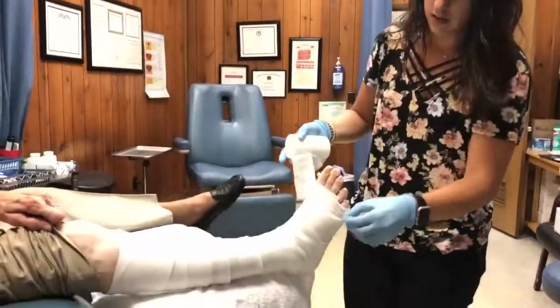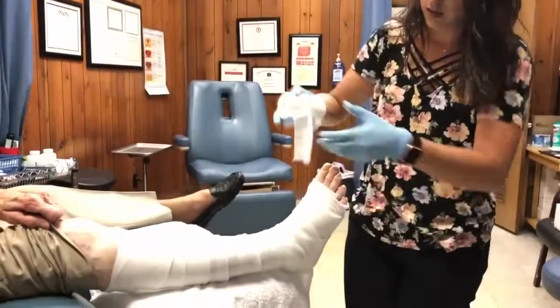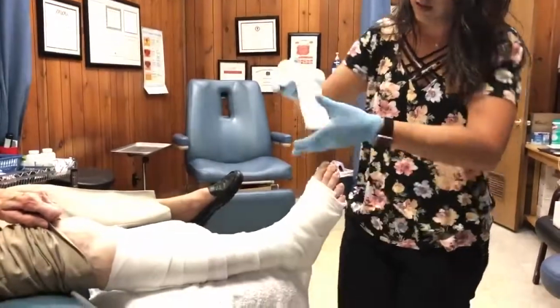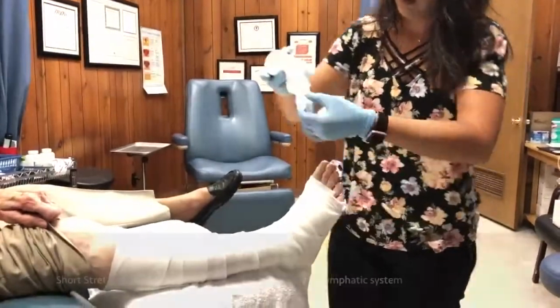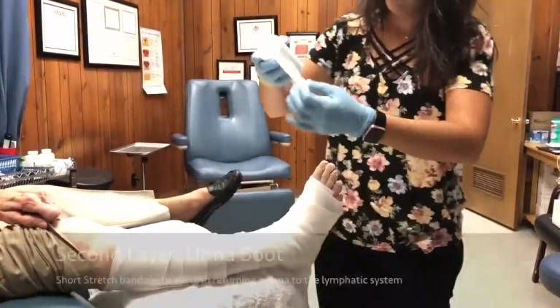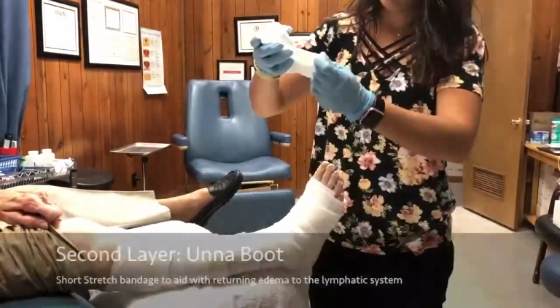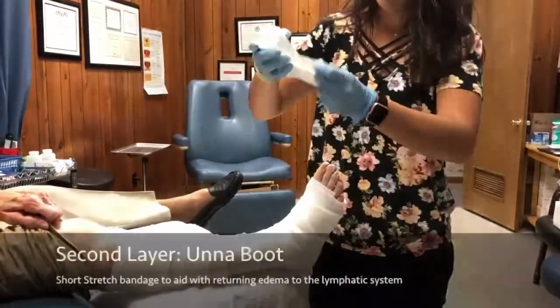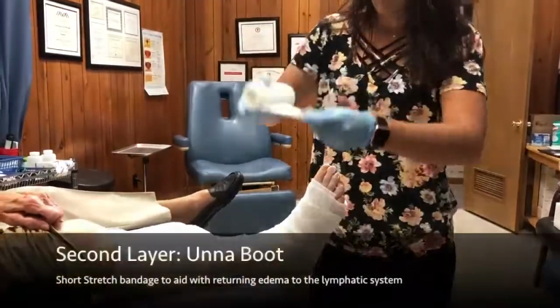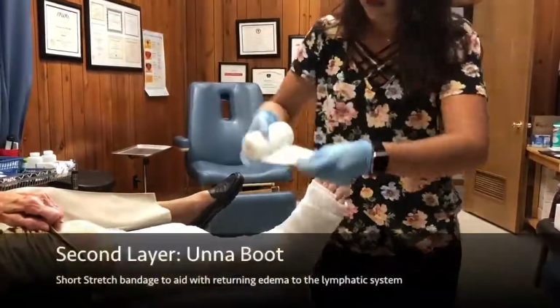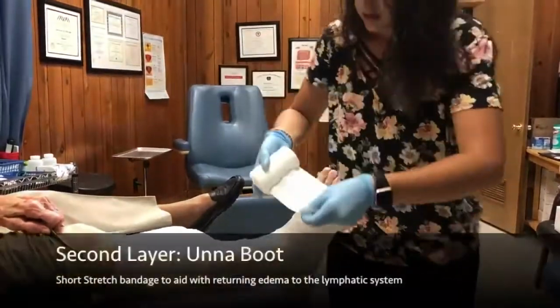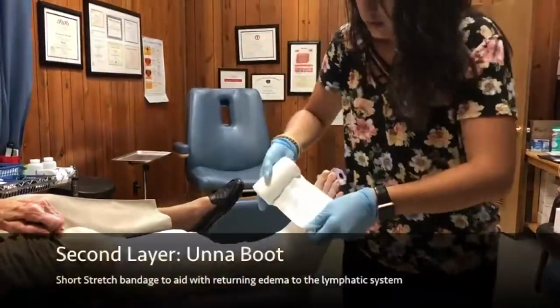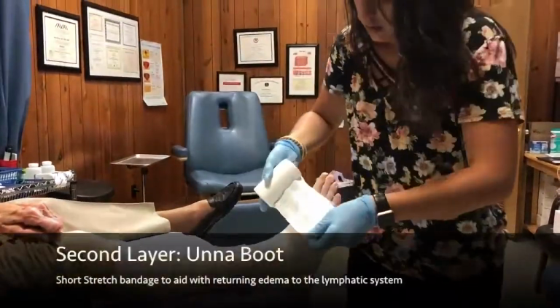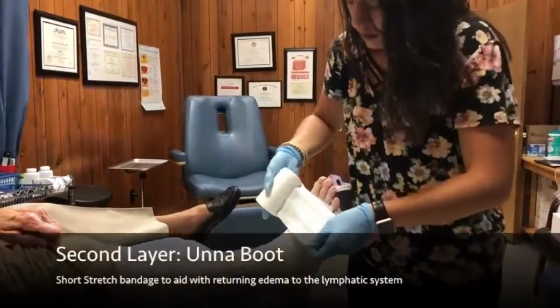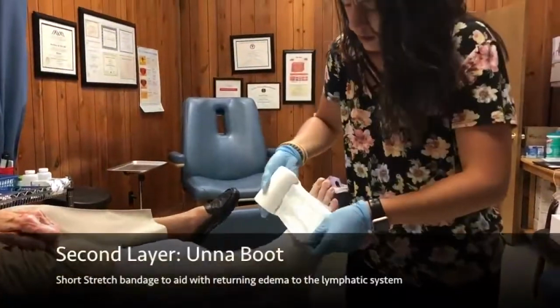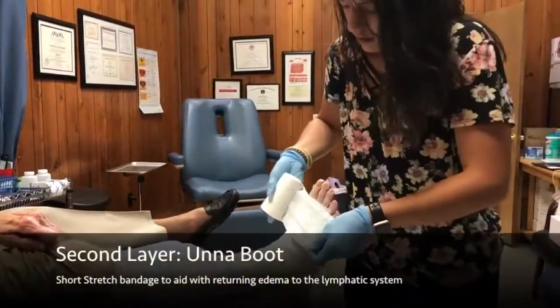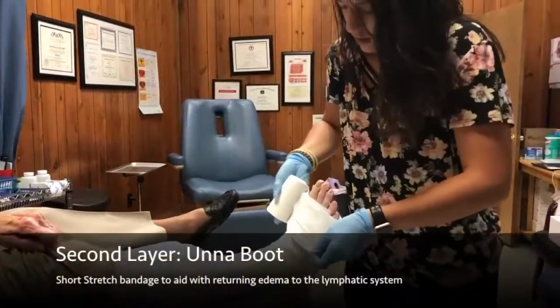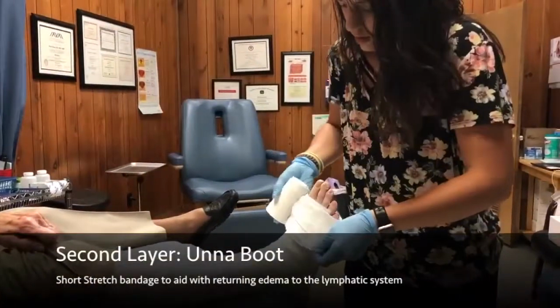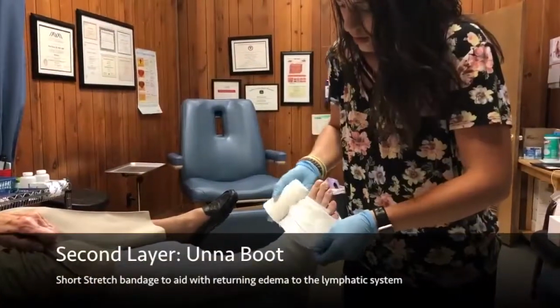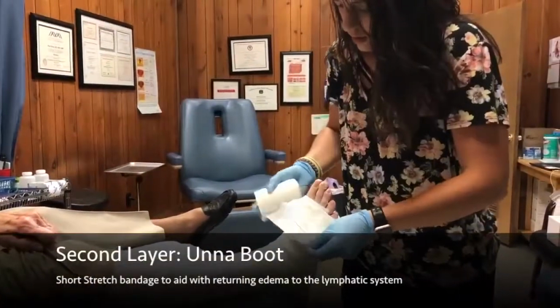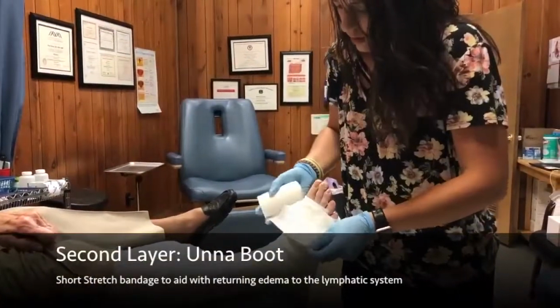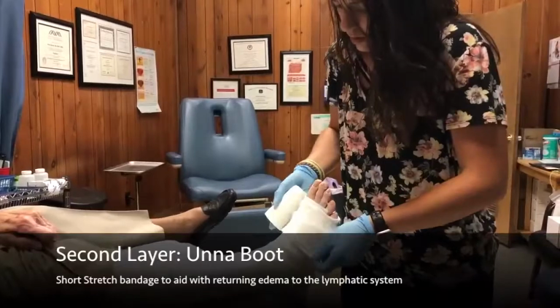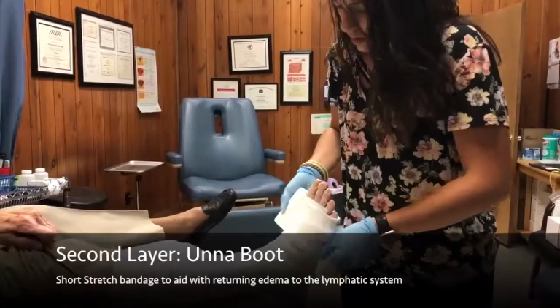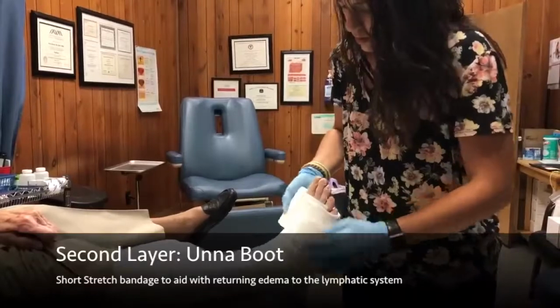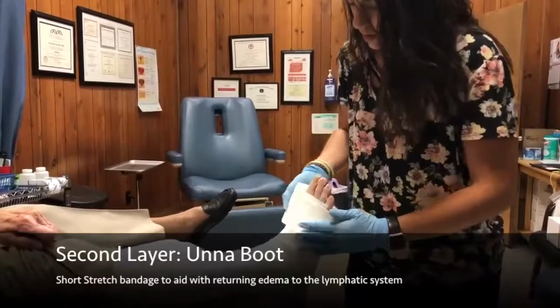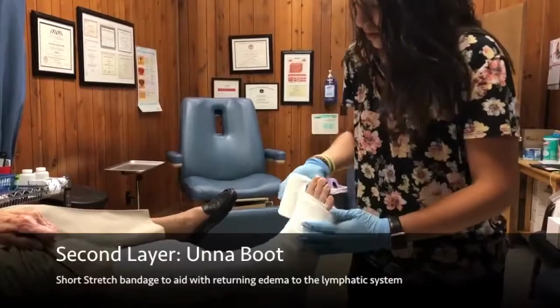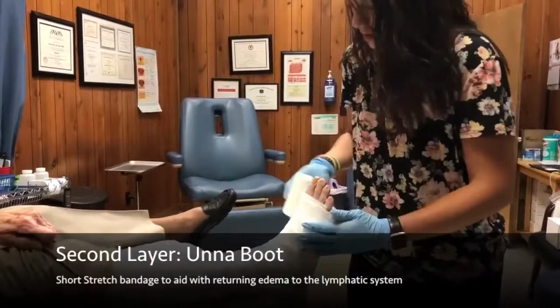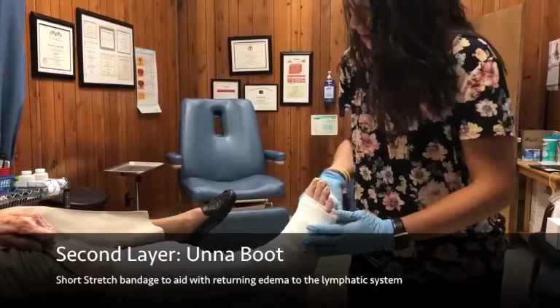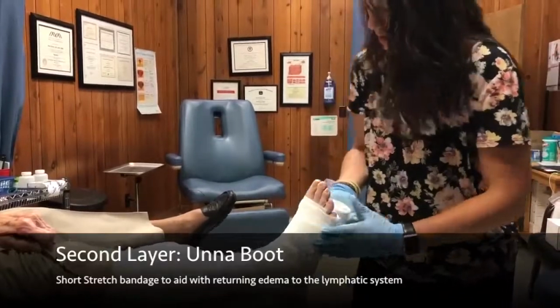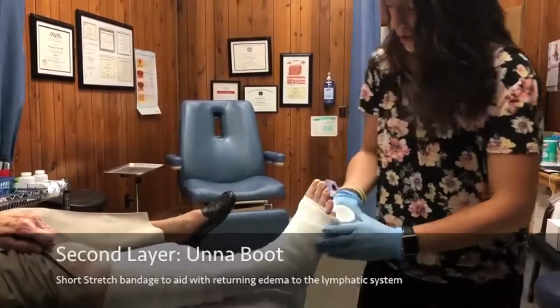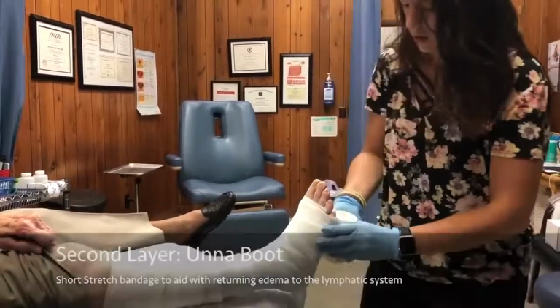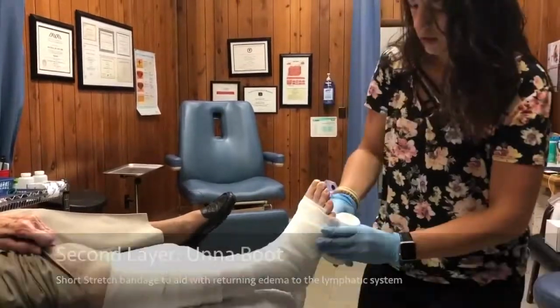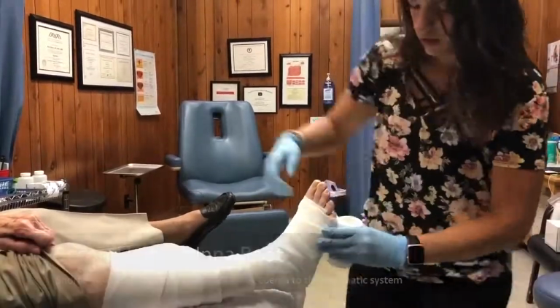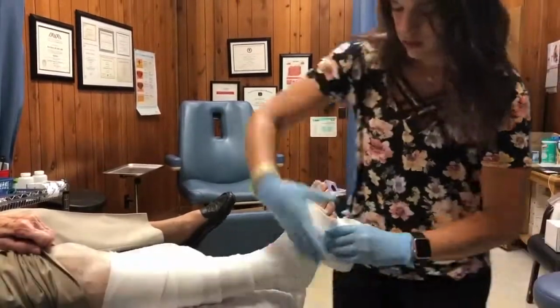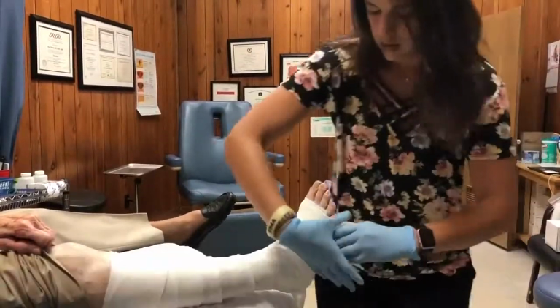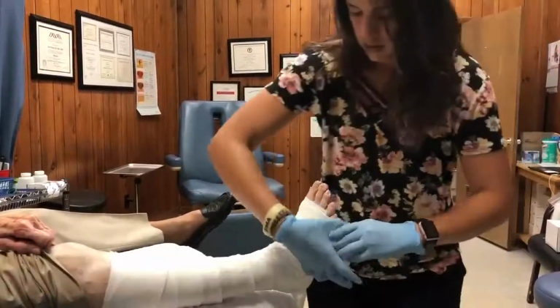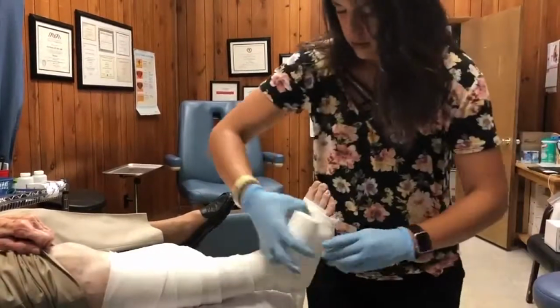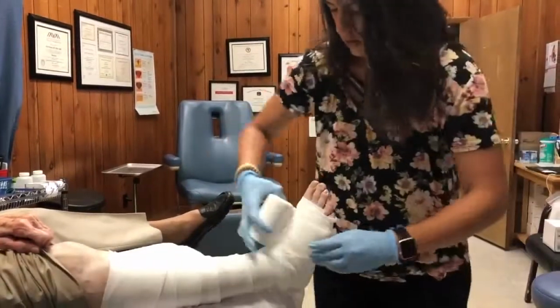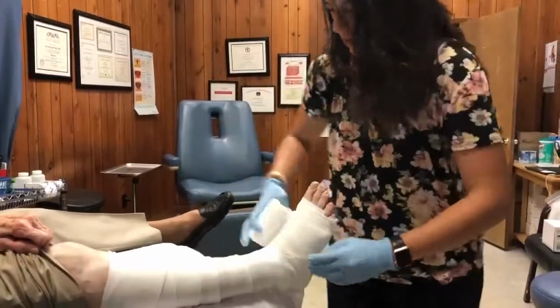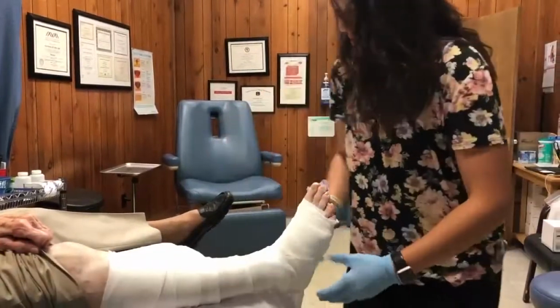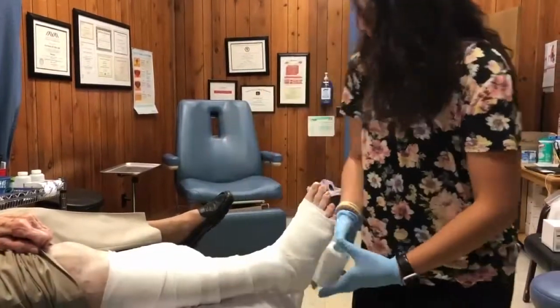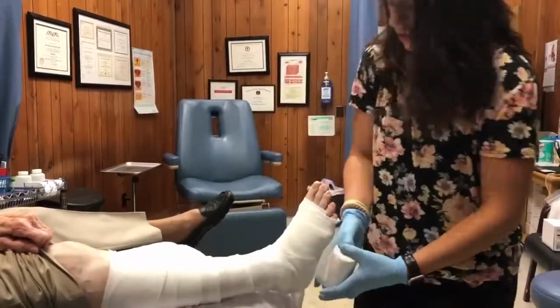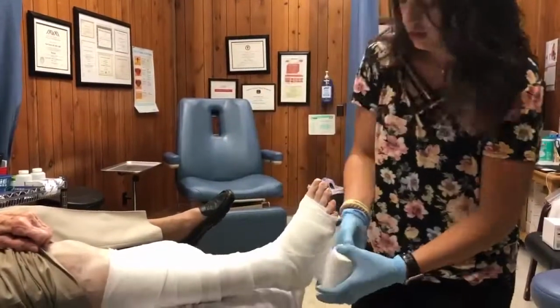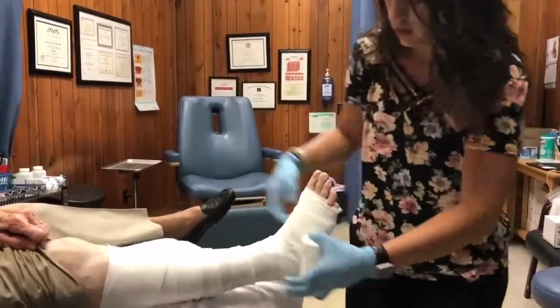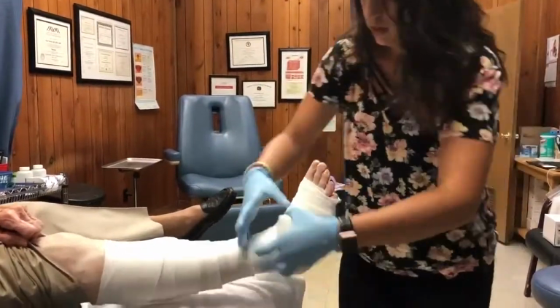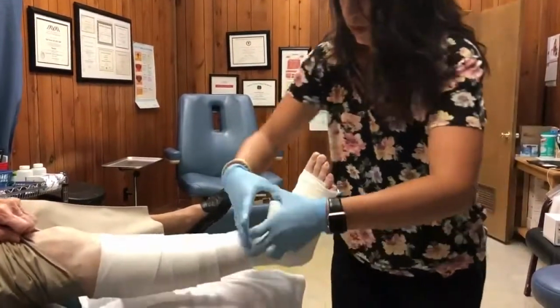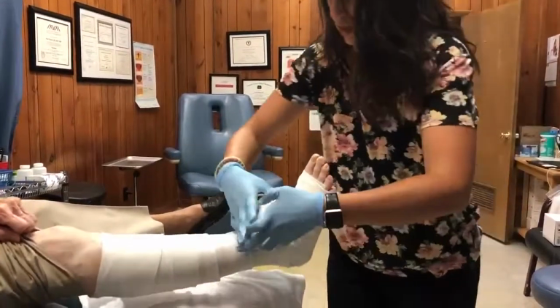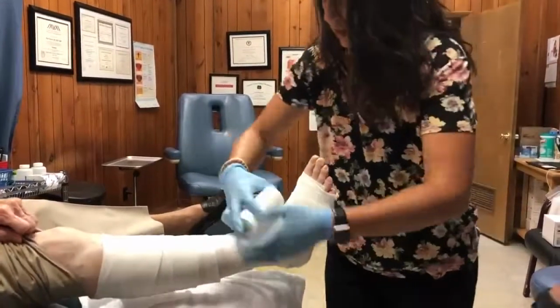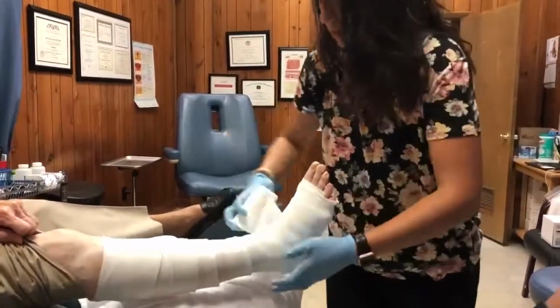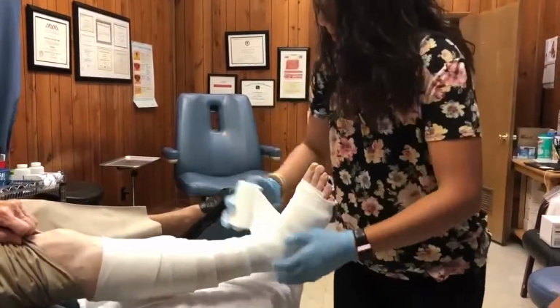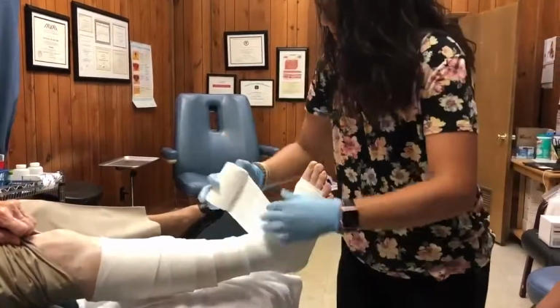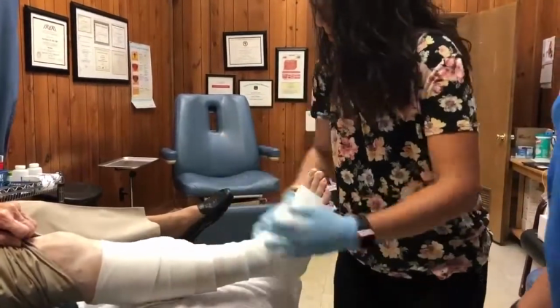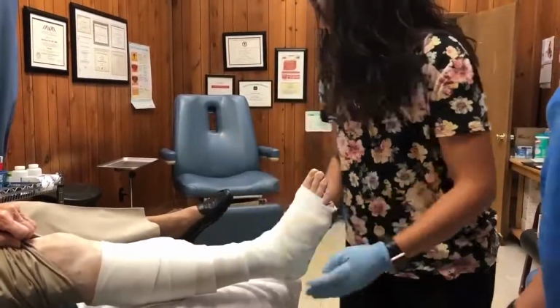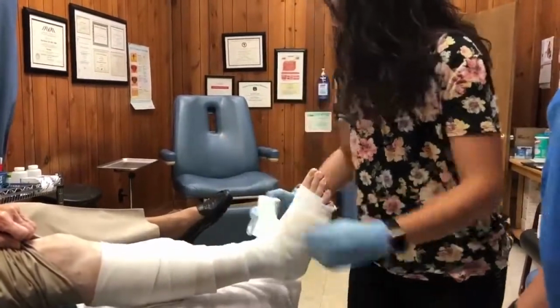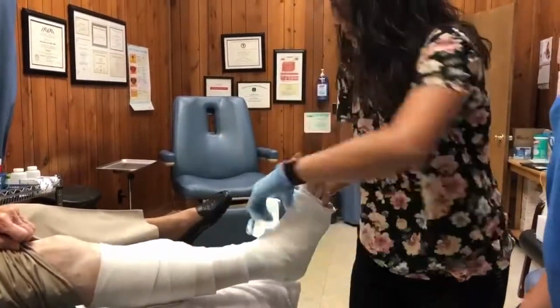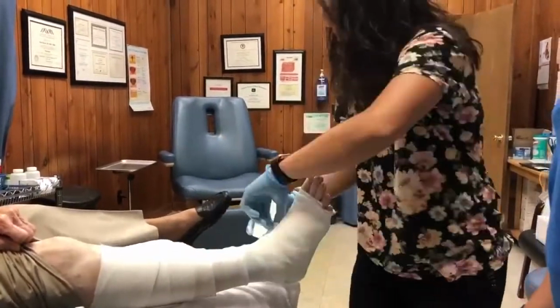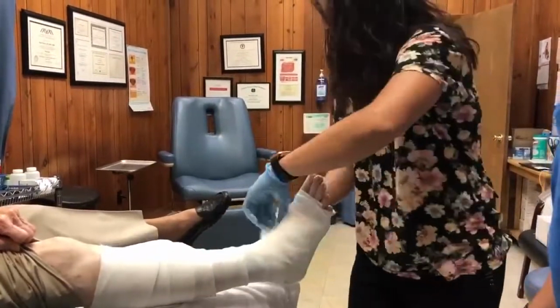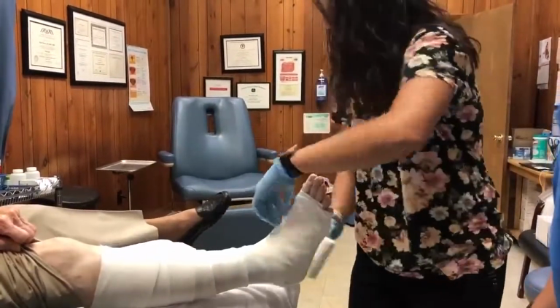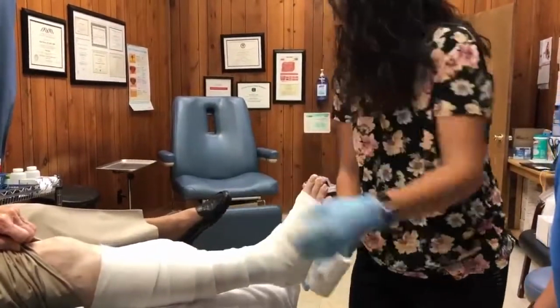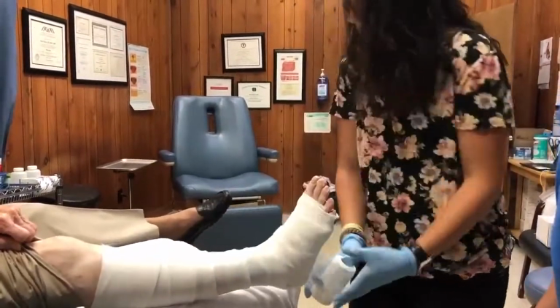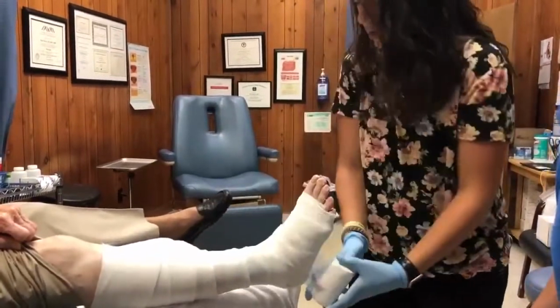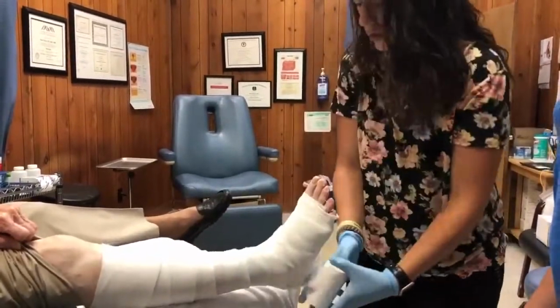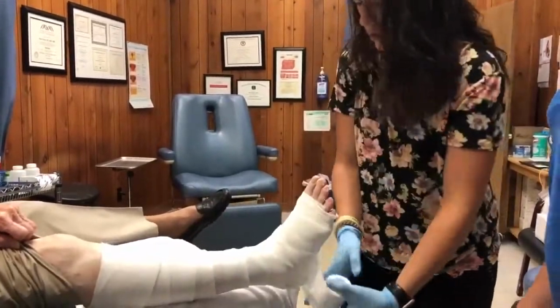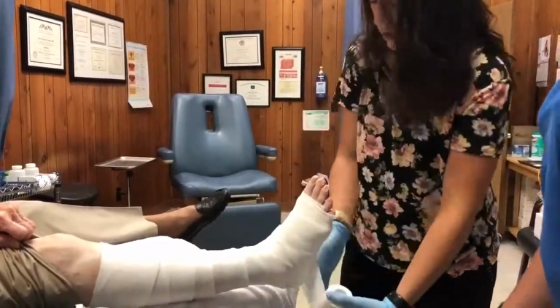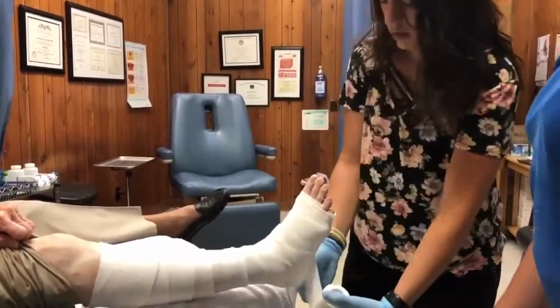The second layer is an unaboot, which is known as a short-stretch bandage, which will aid with returning edema back into the lymphatic system.